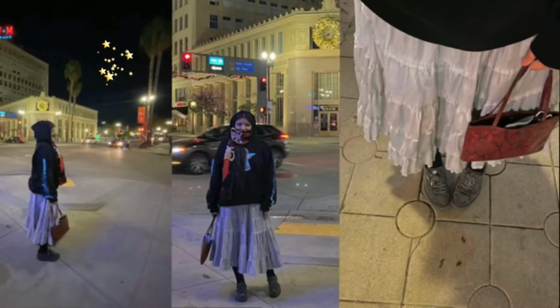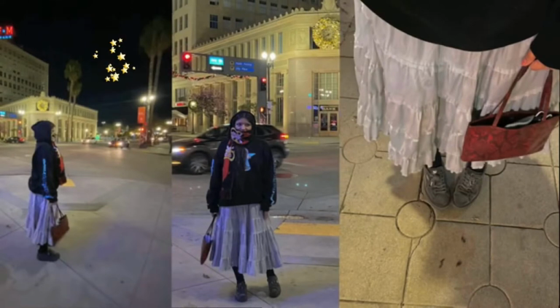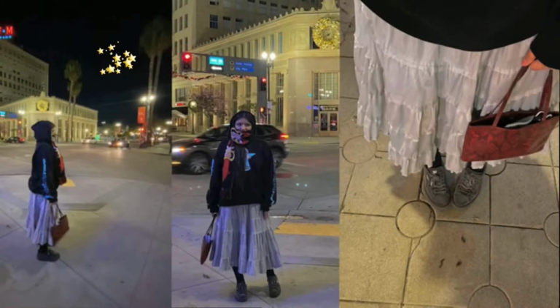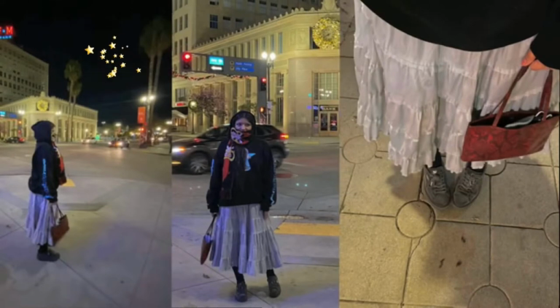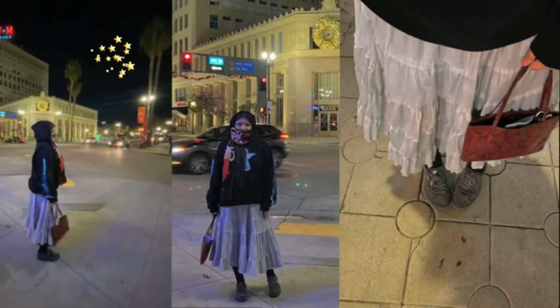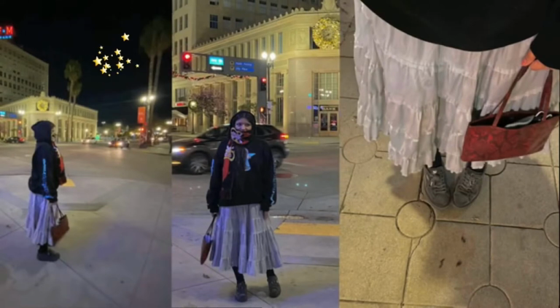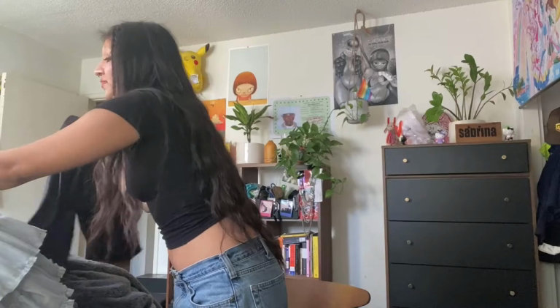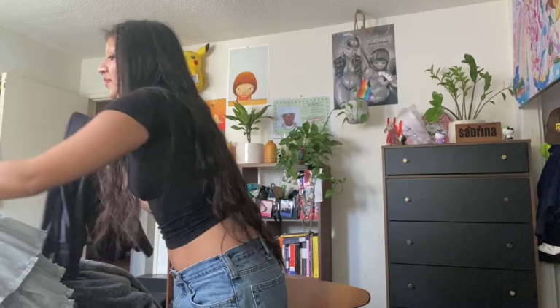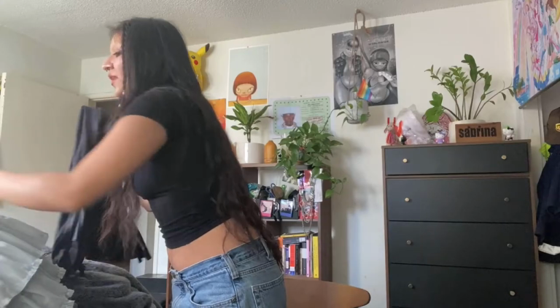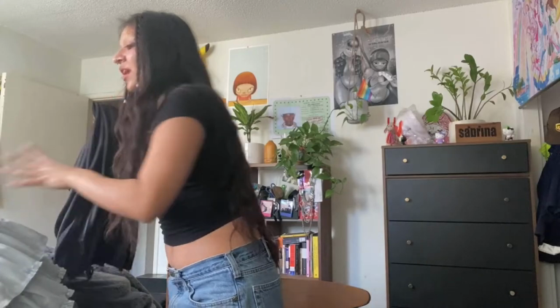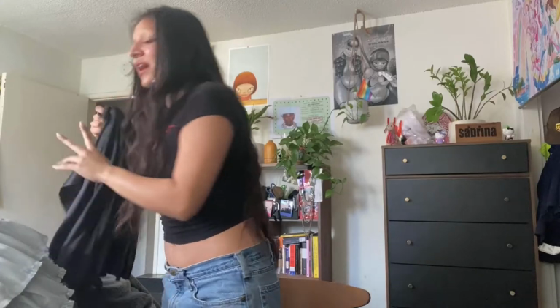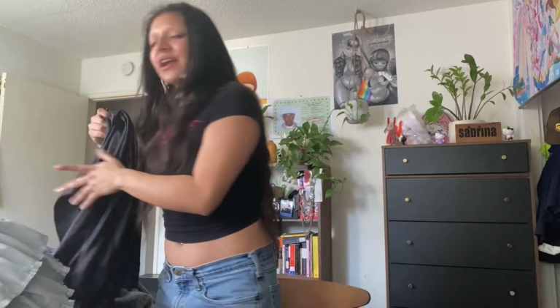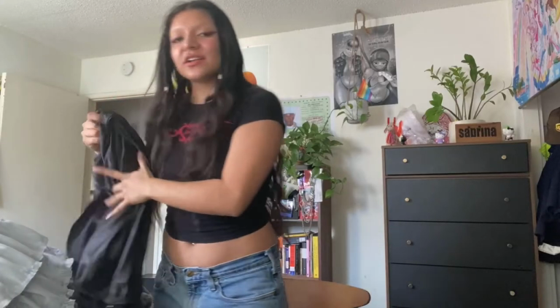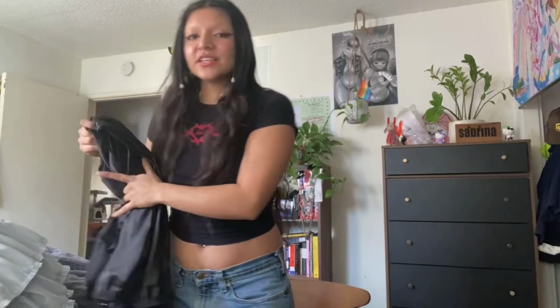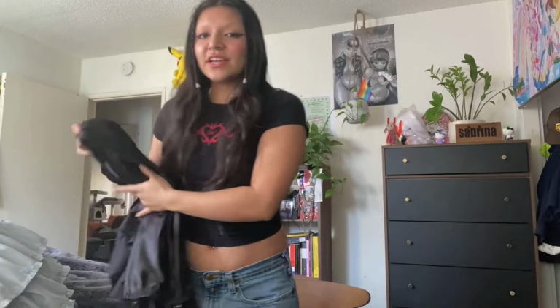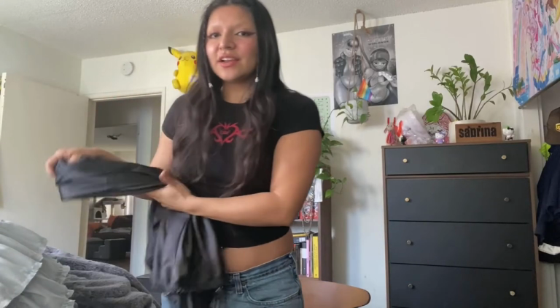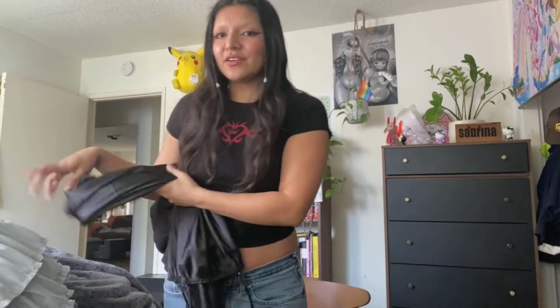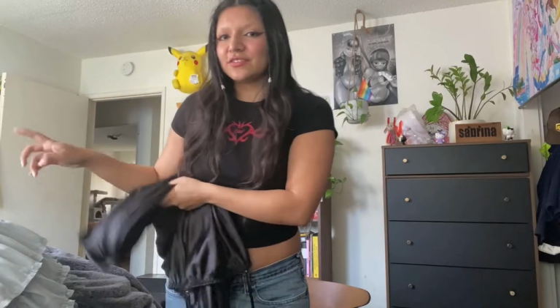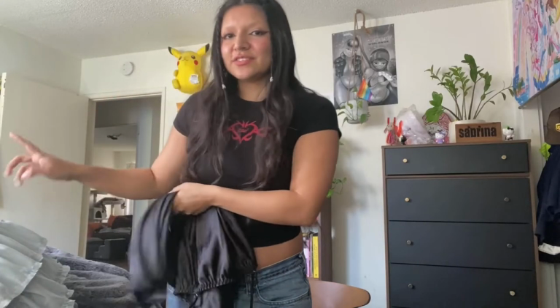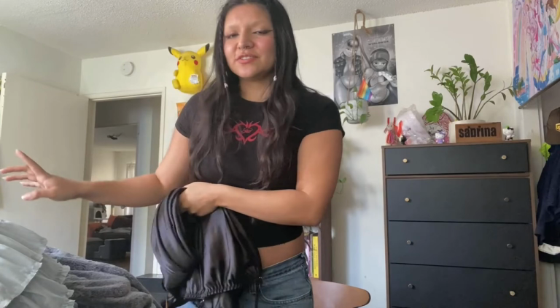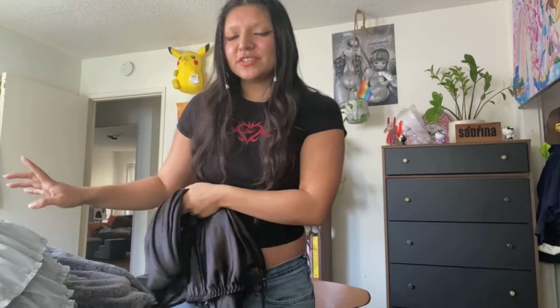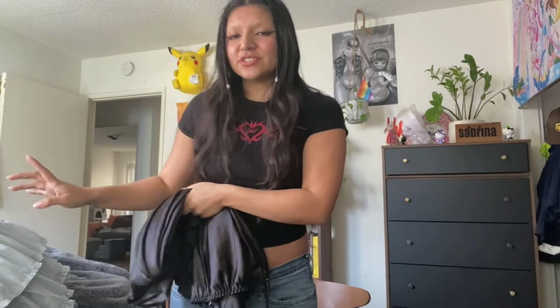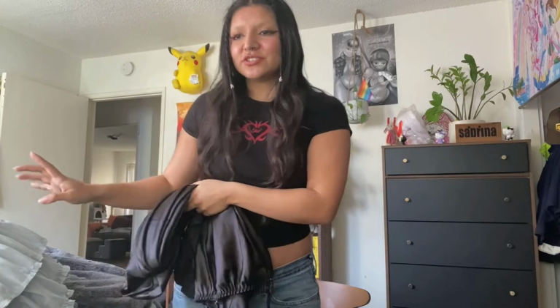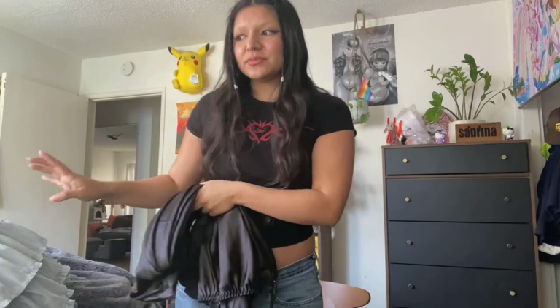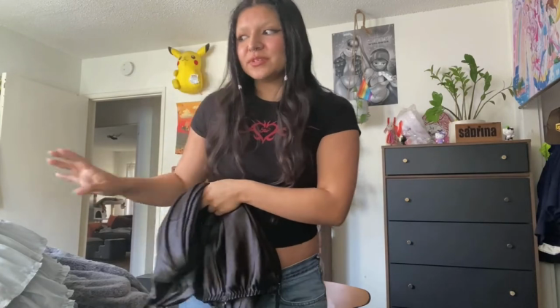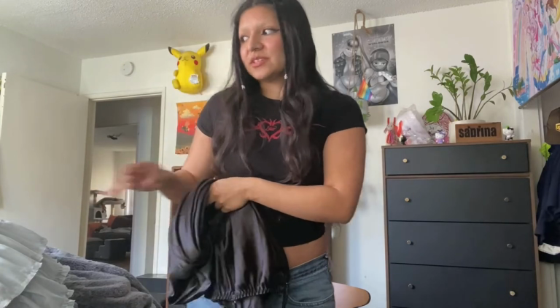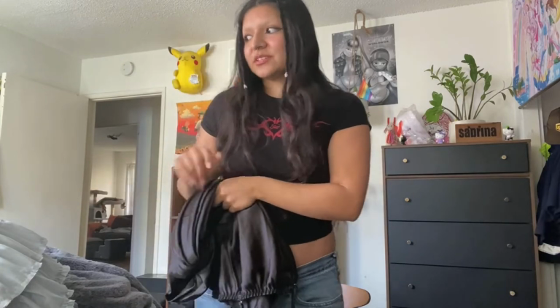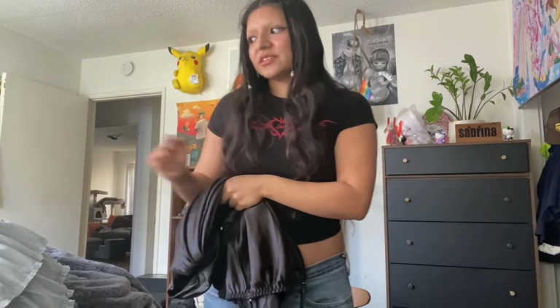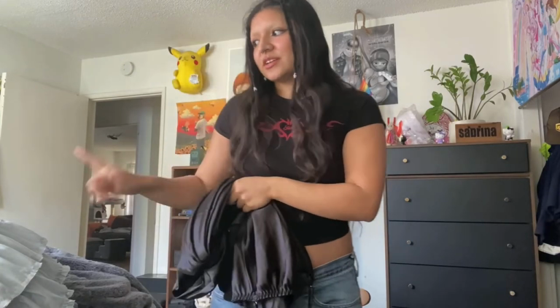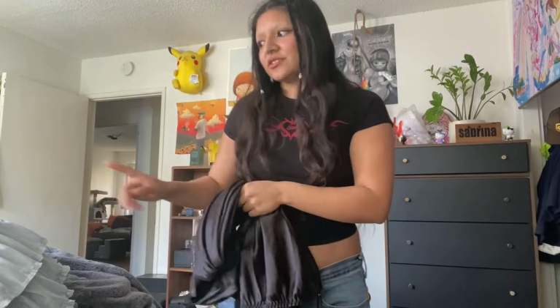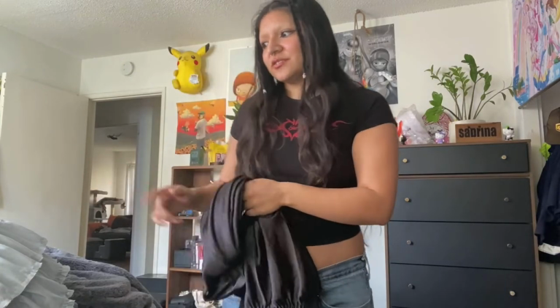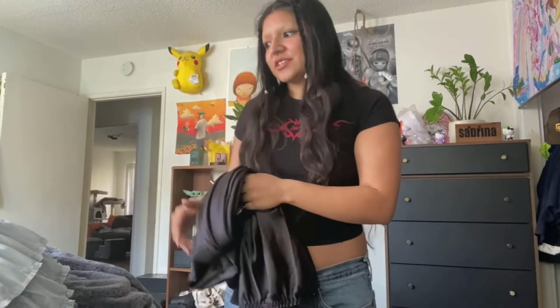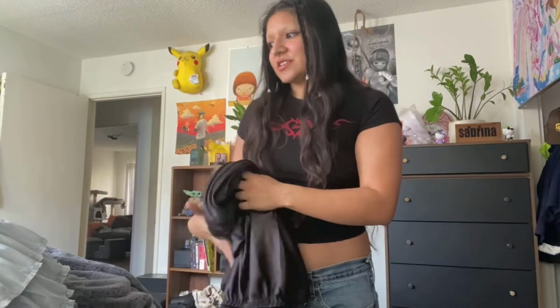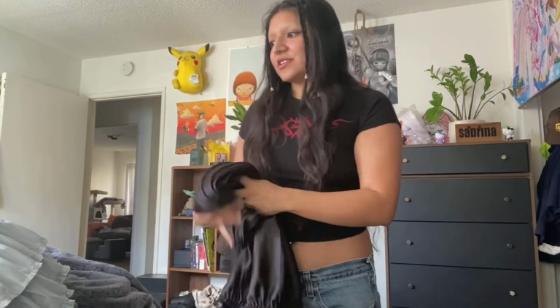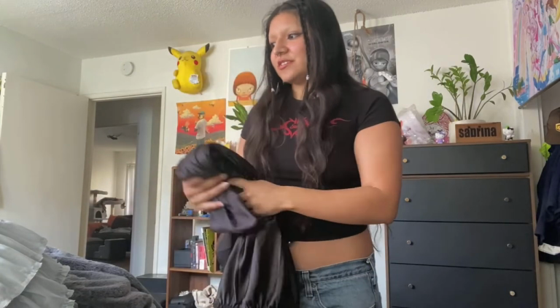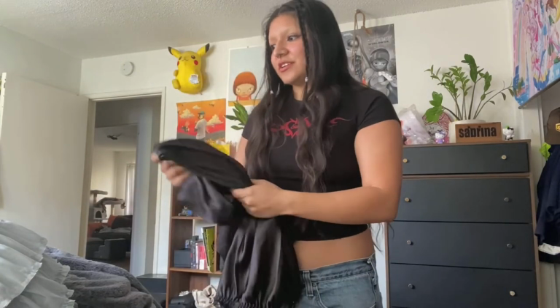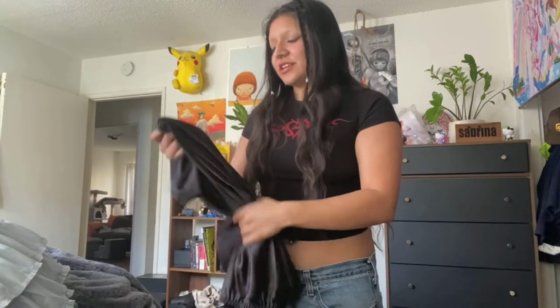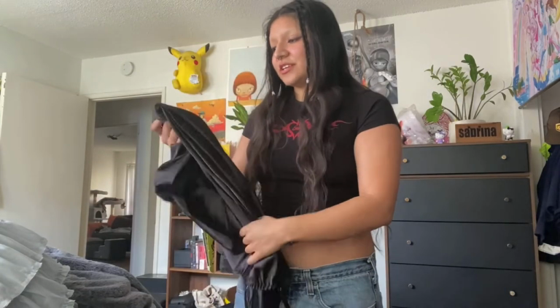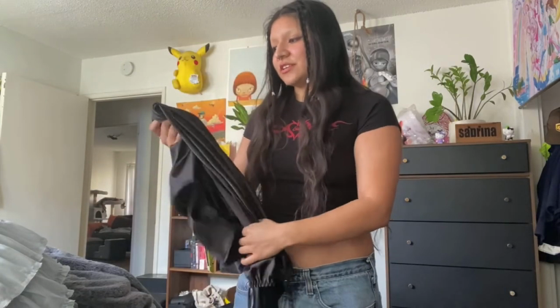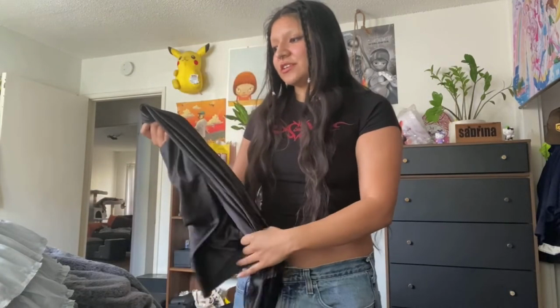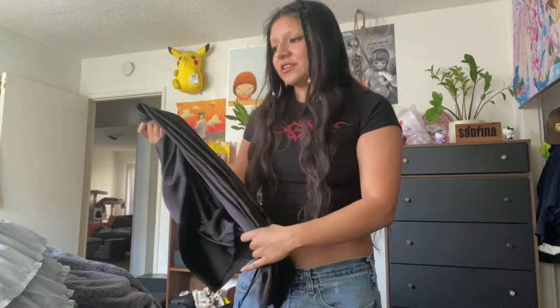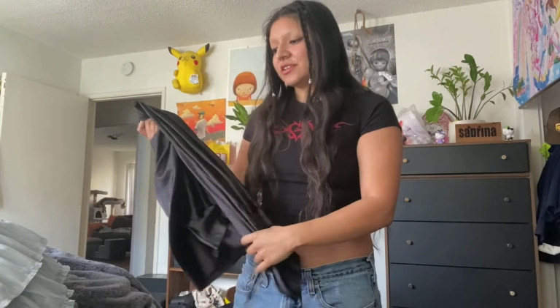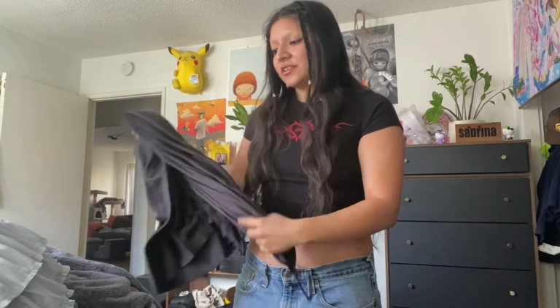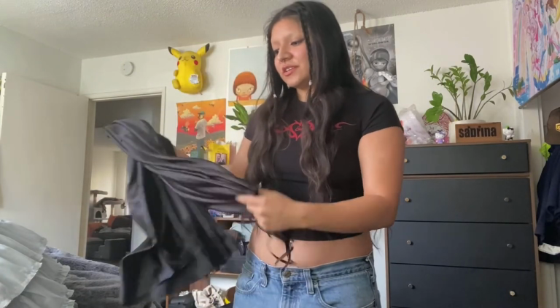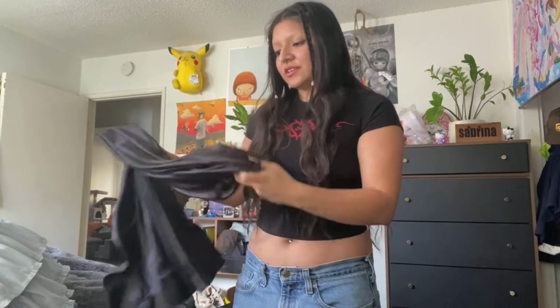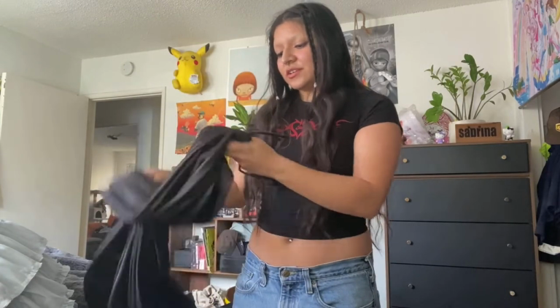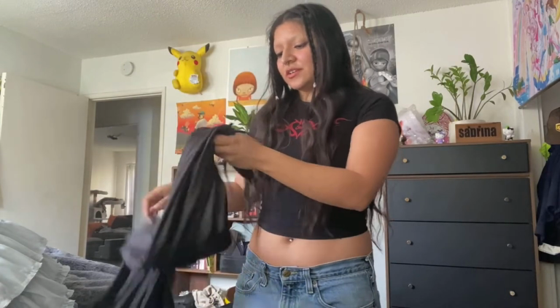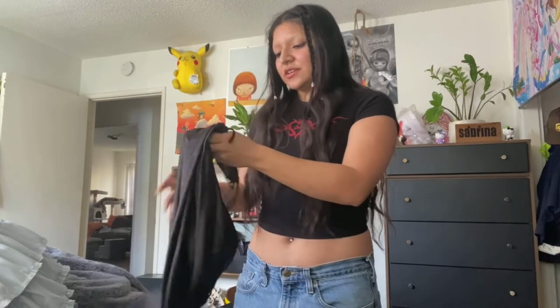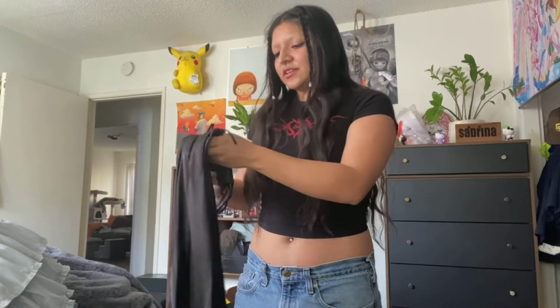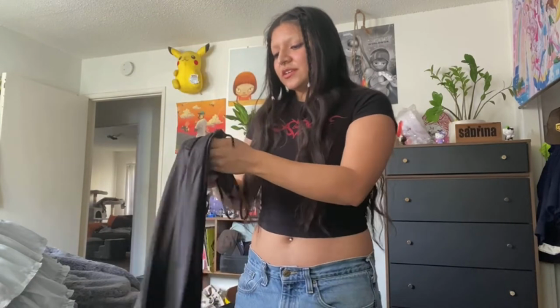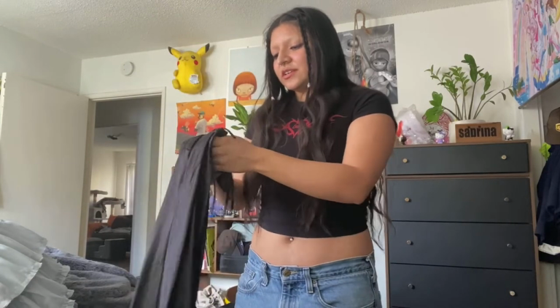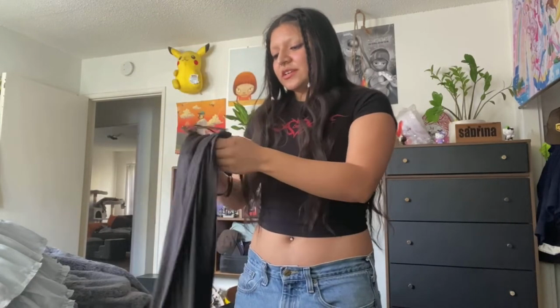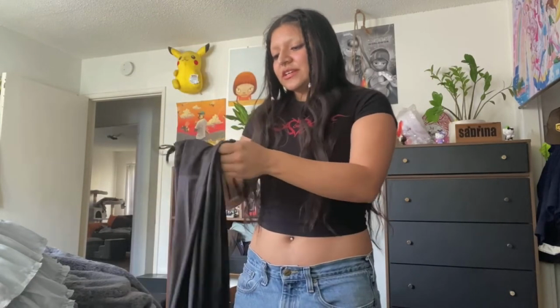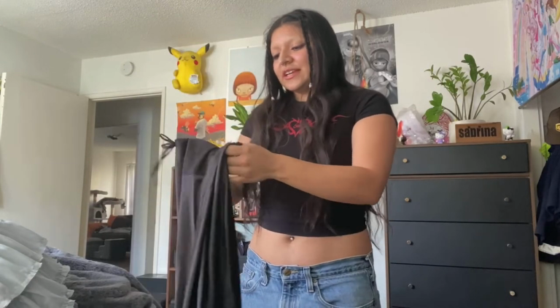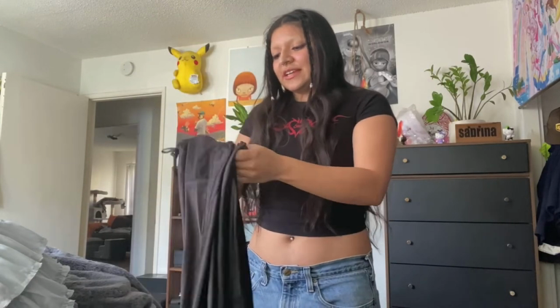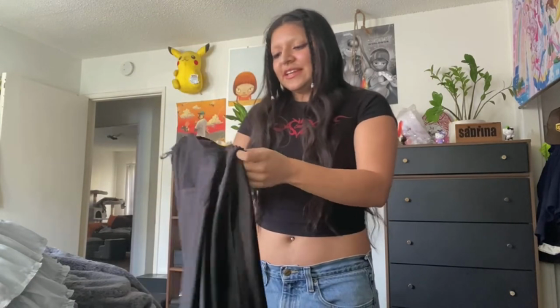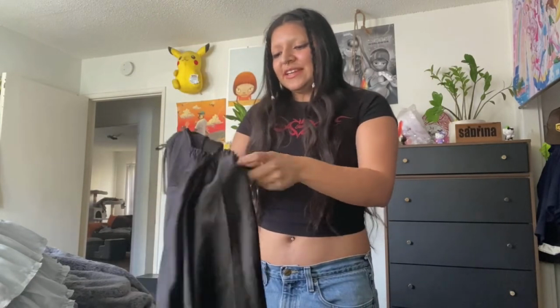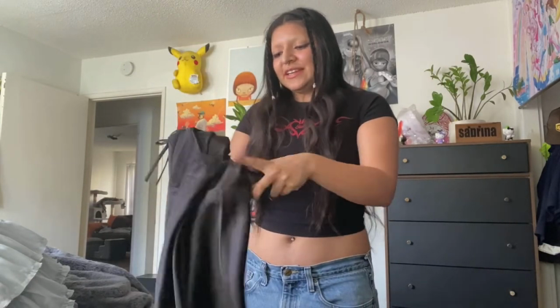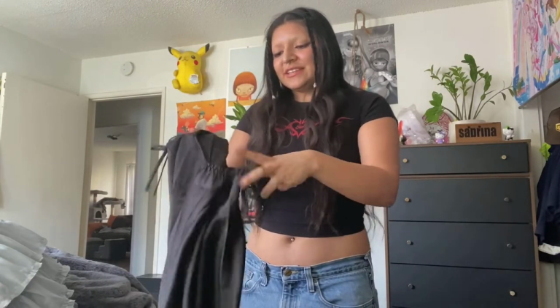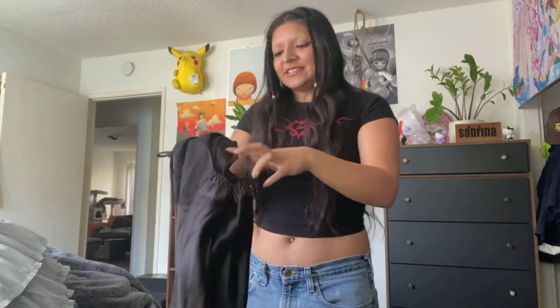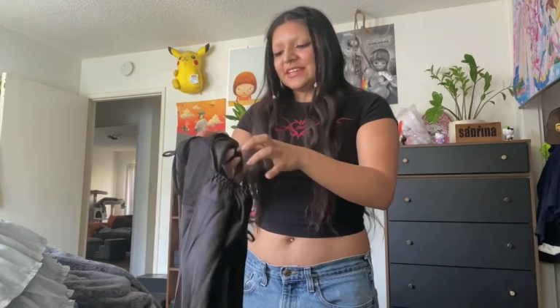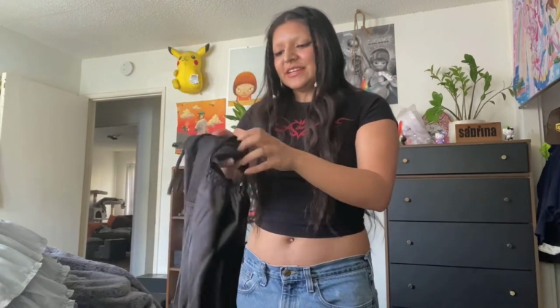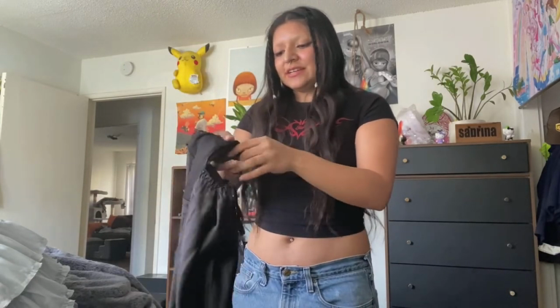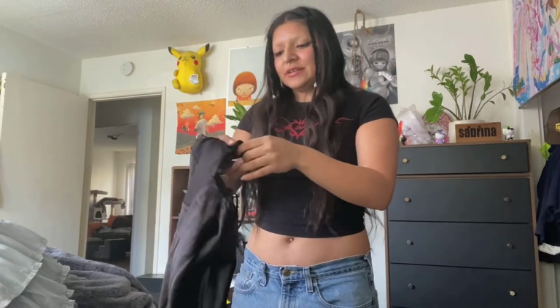I got that off Salvation Army. Next item!